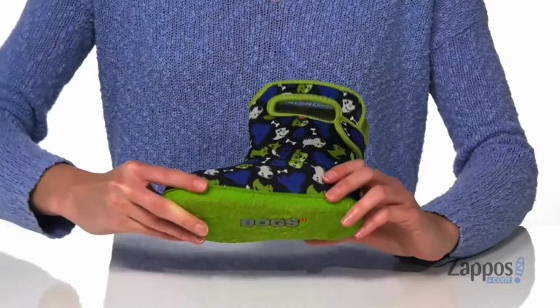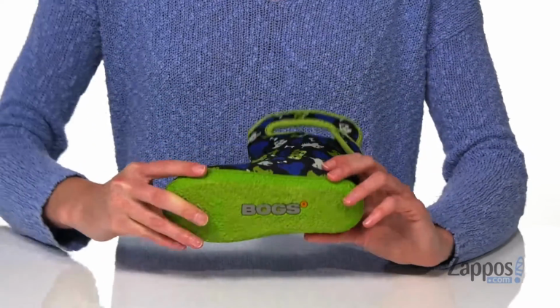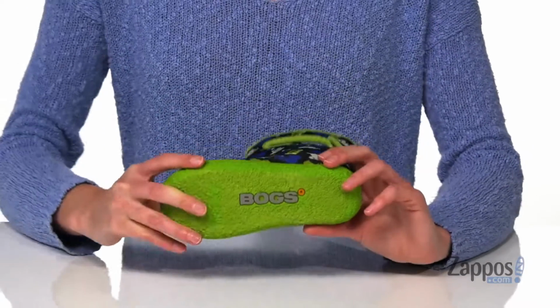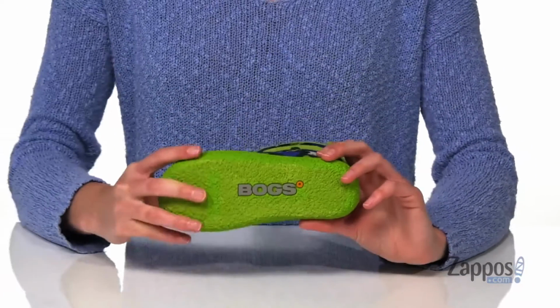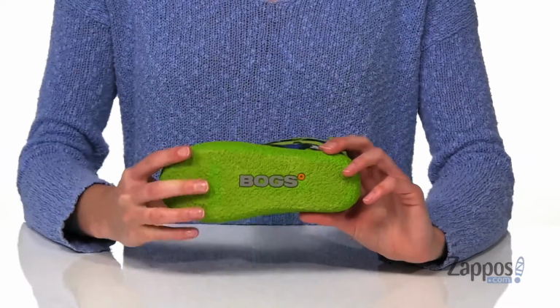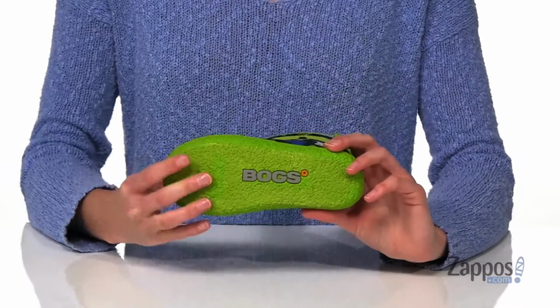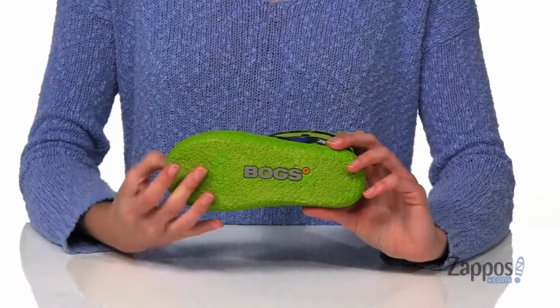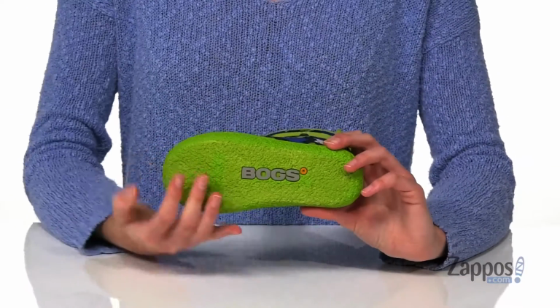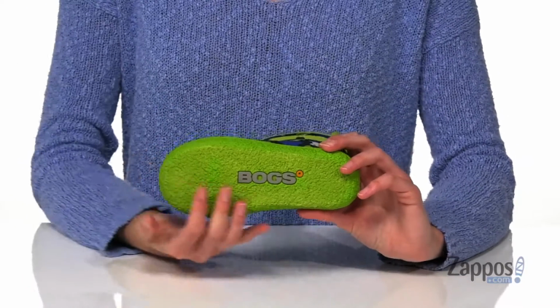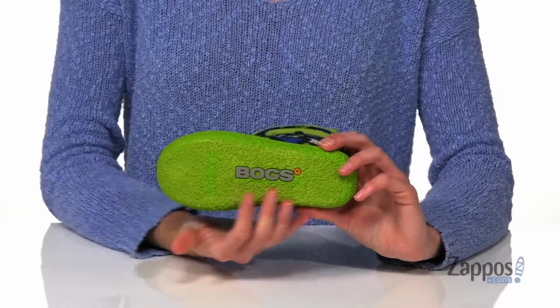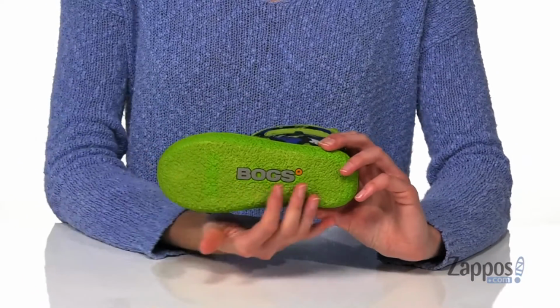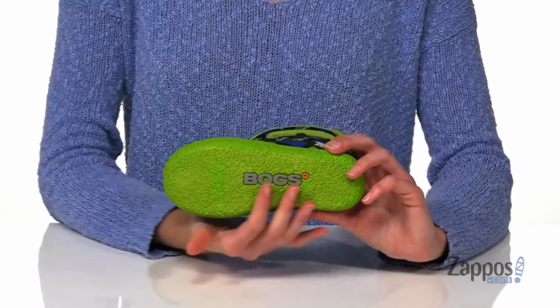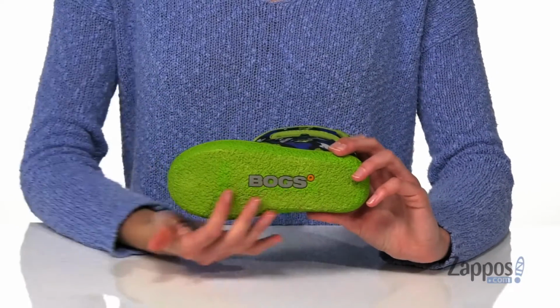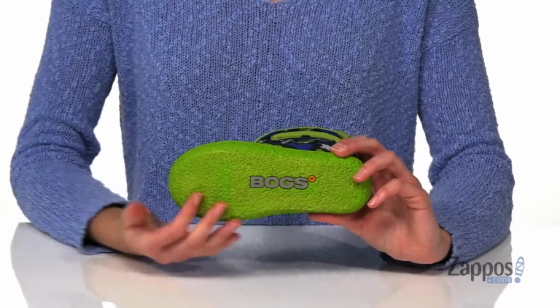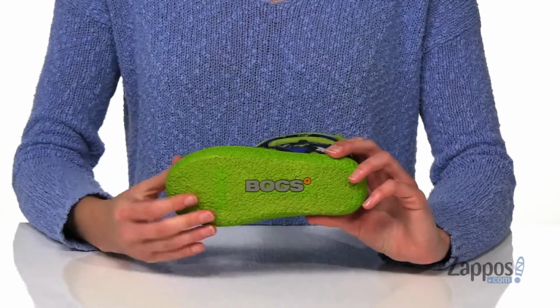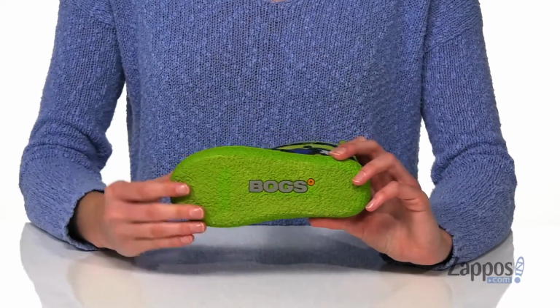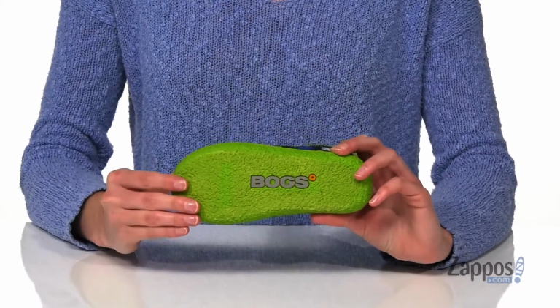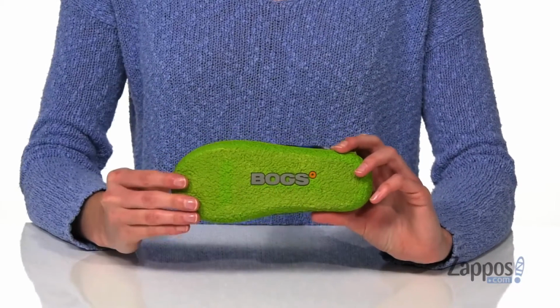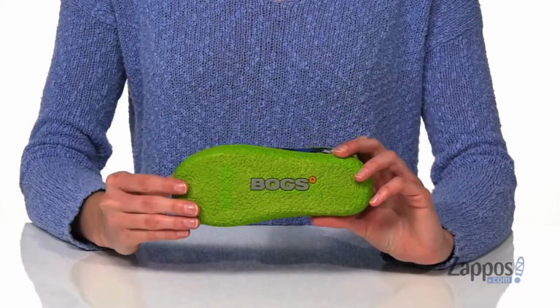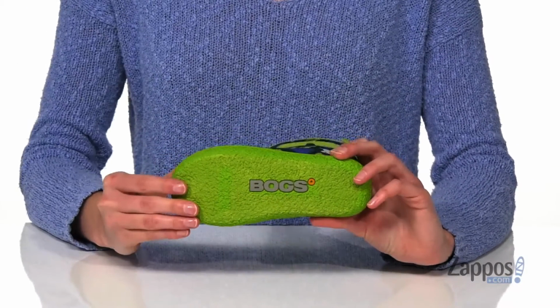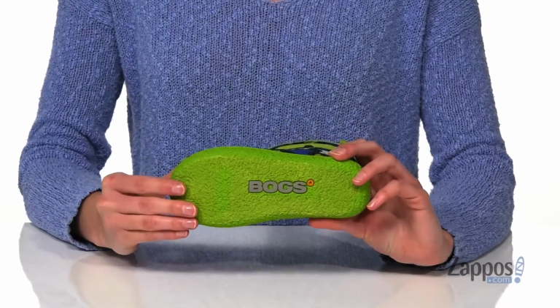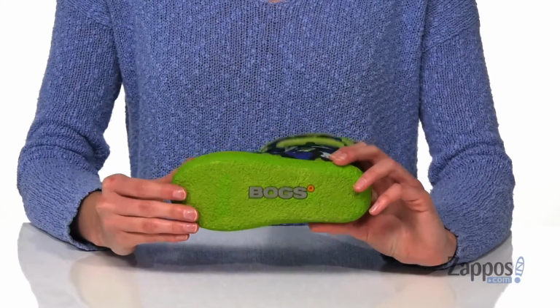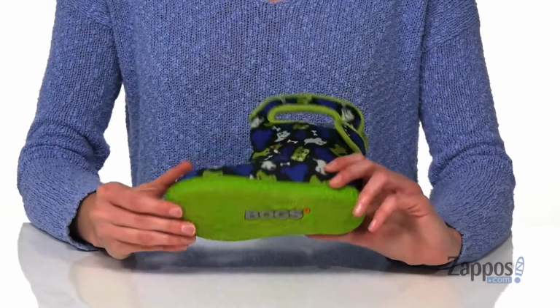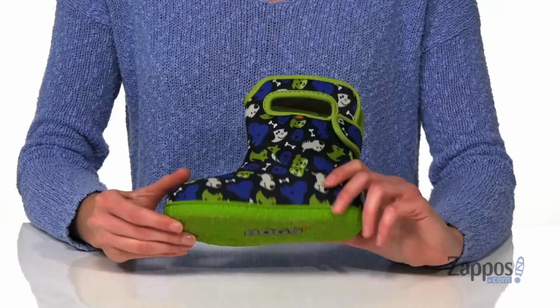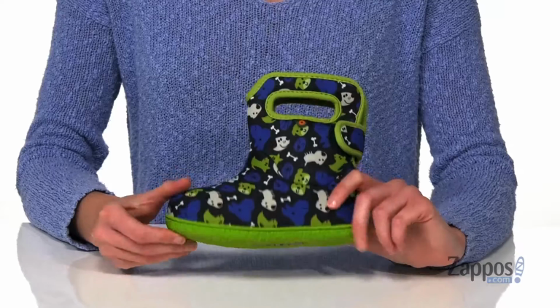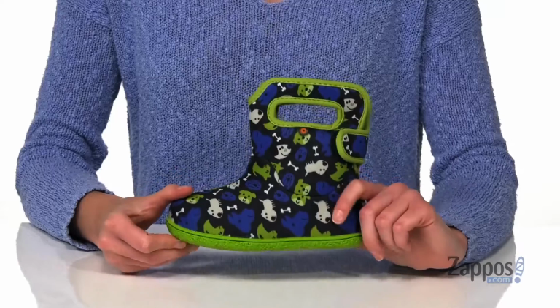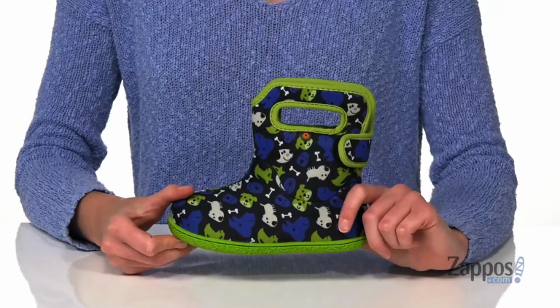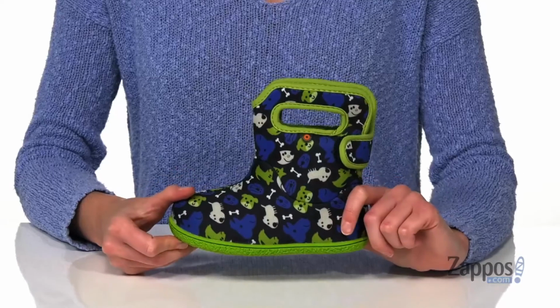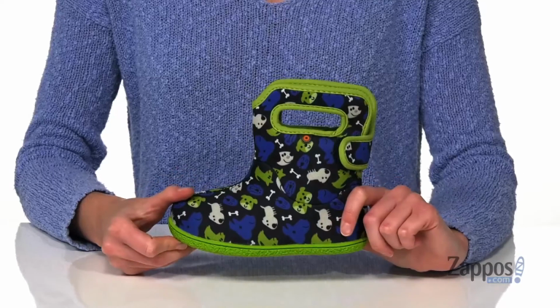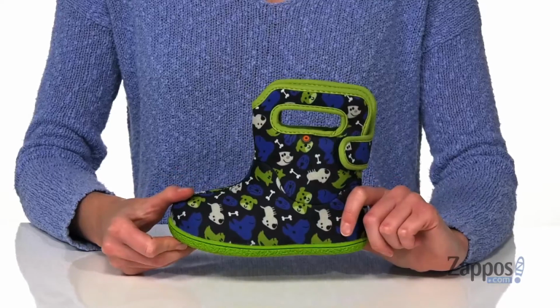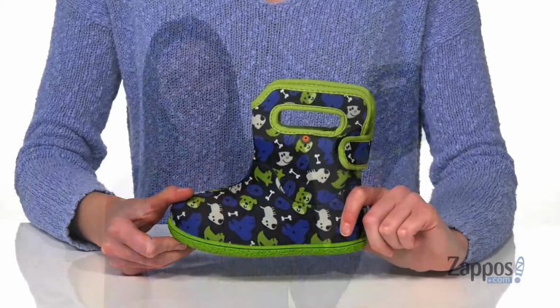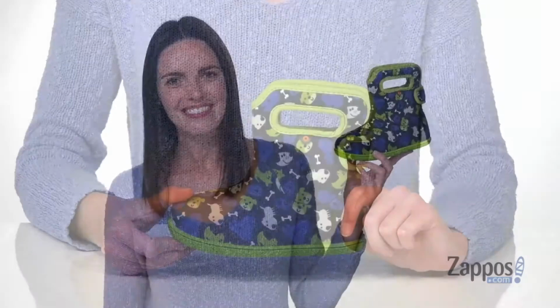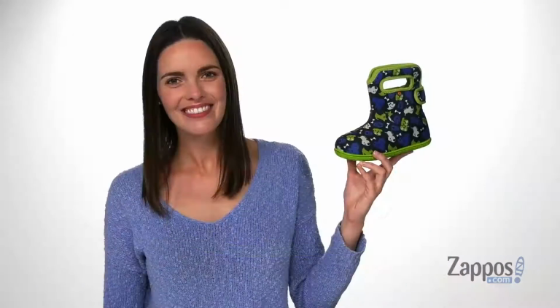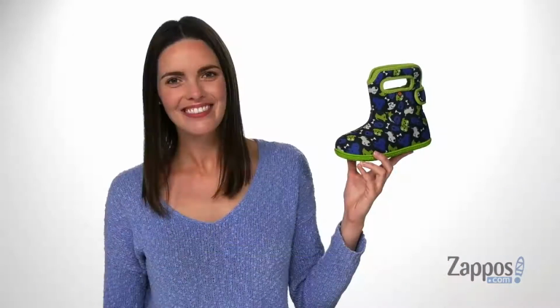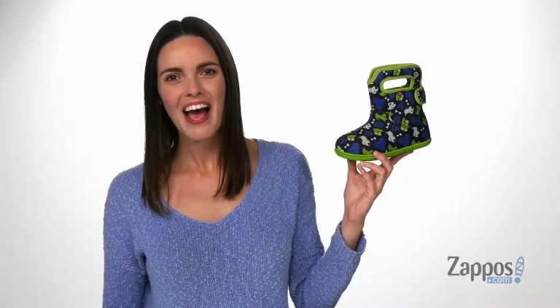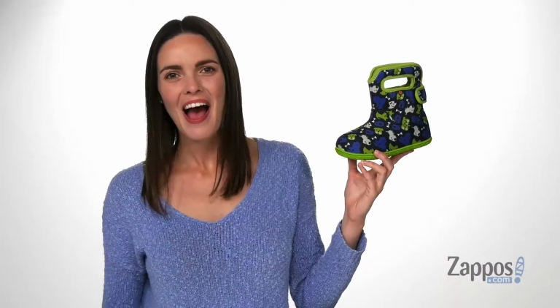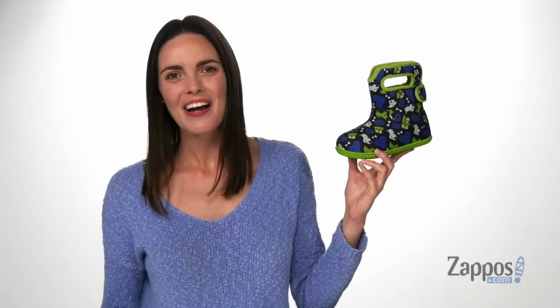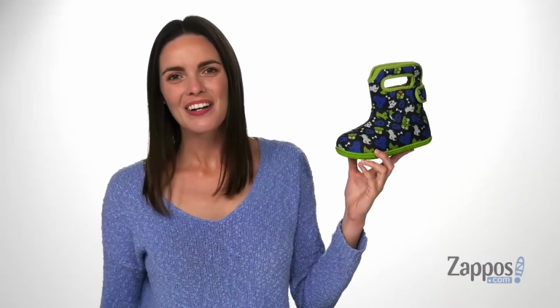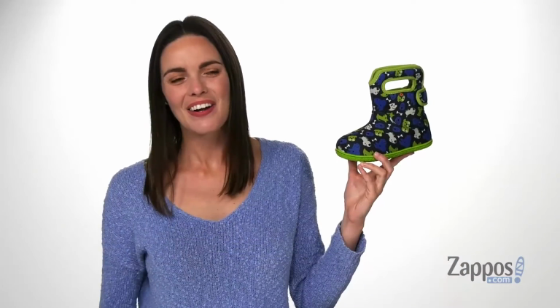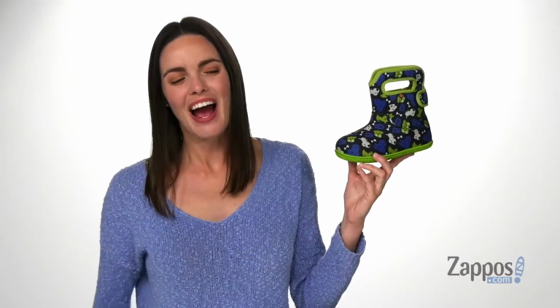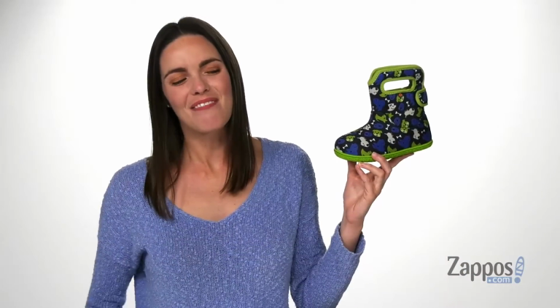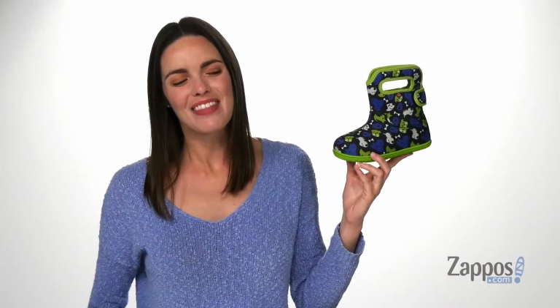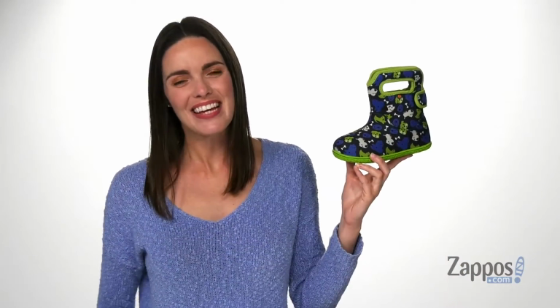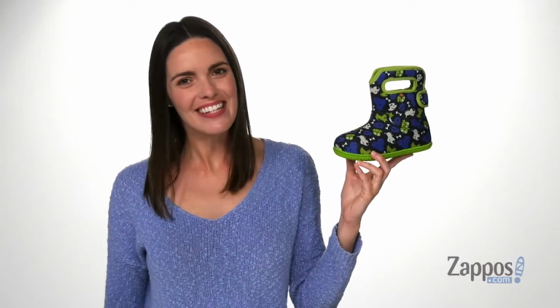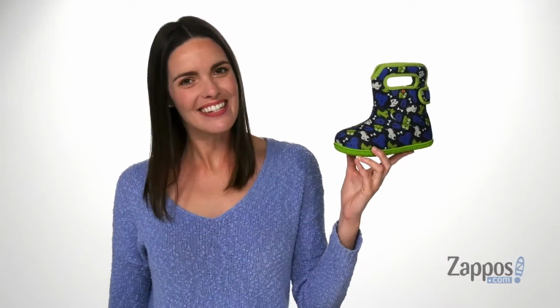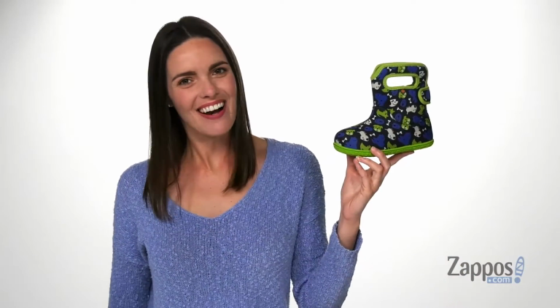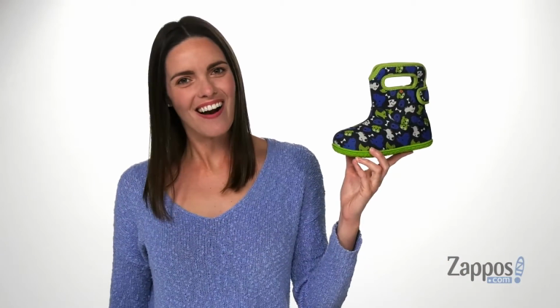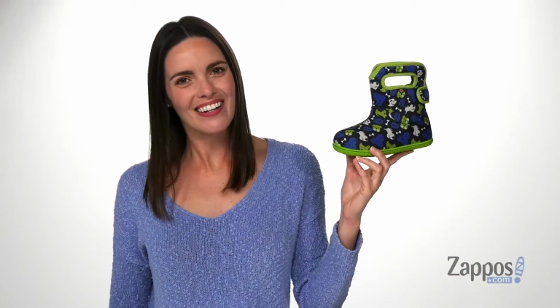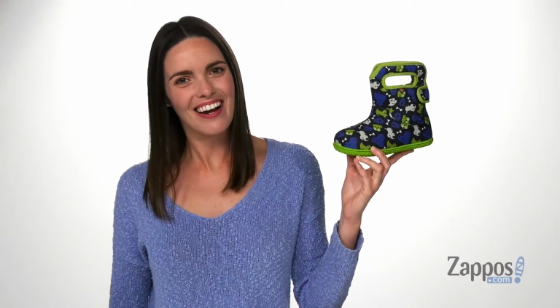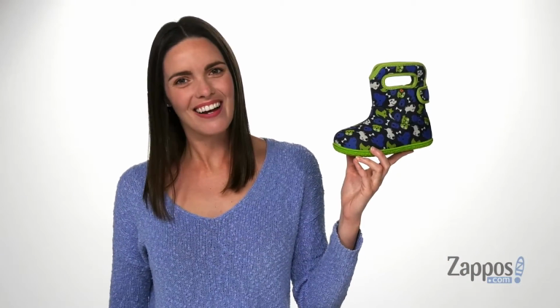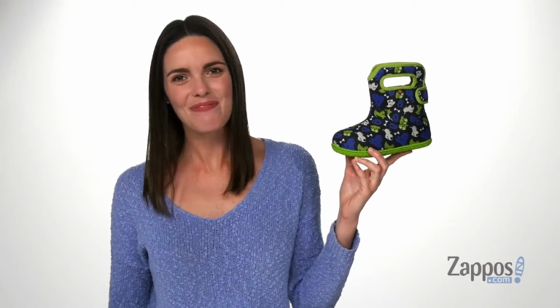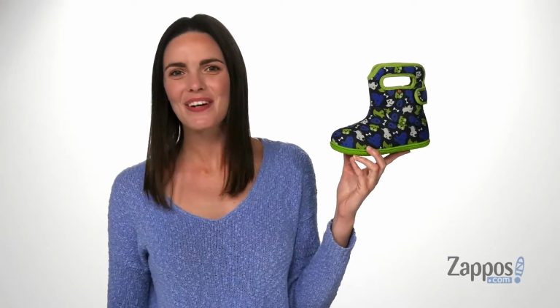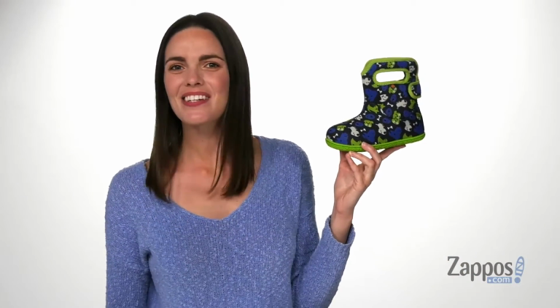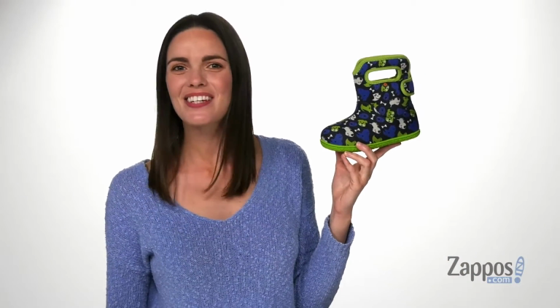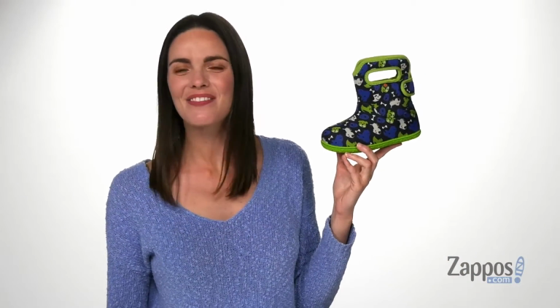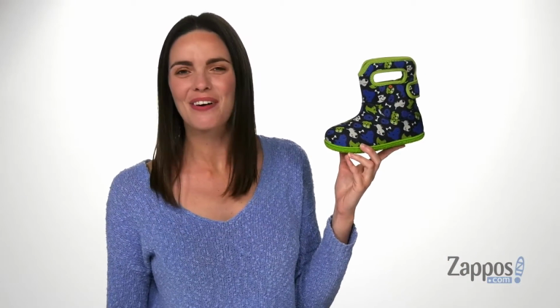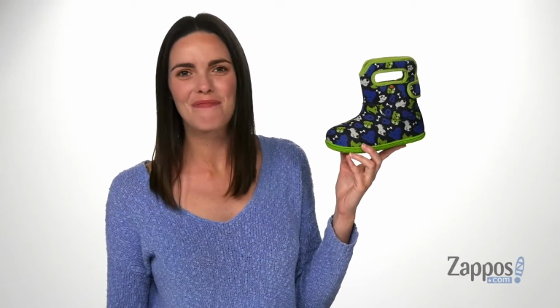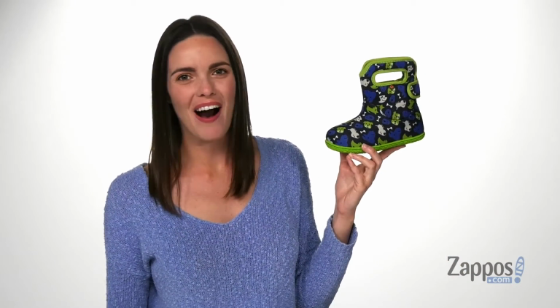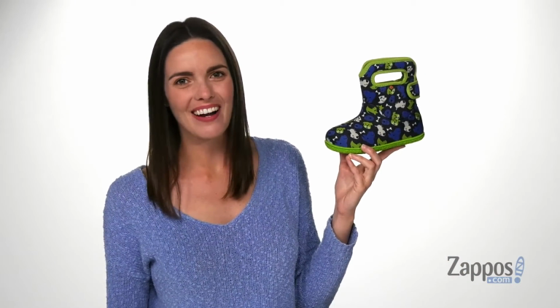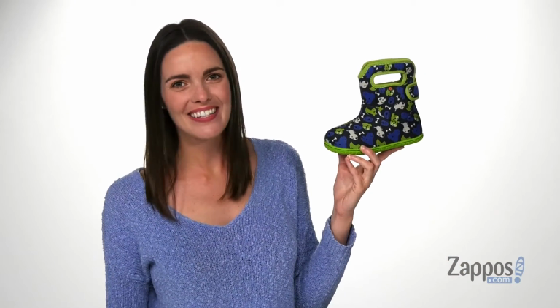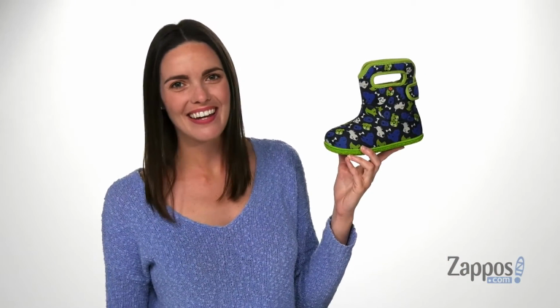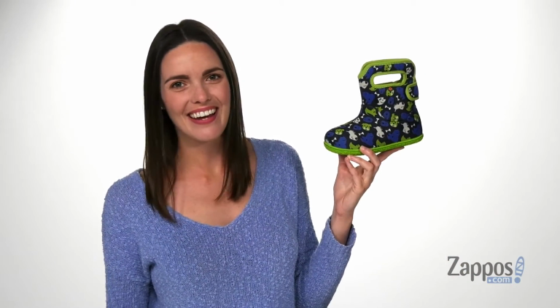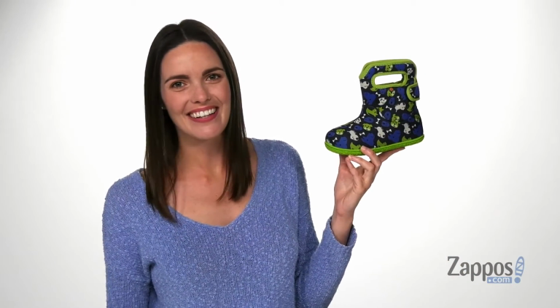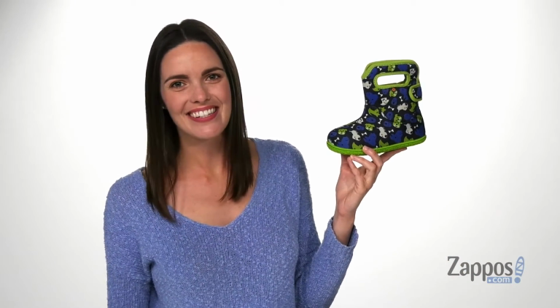And it all sits on top of a textured rubber outsole. Grab these doggone boots from Boggs Kids.